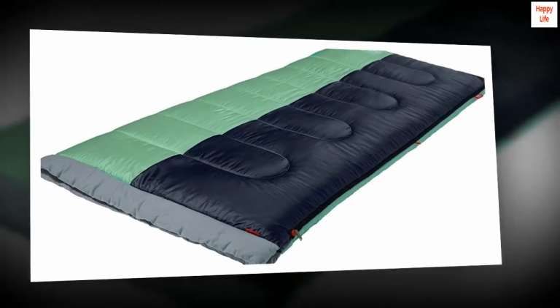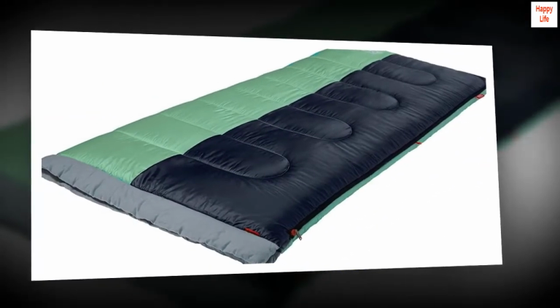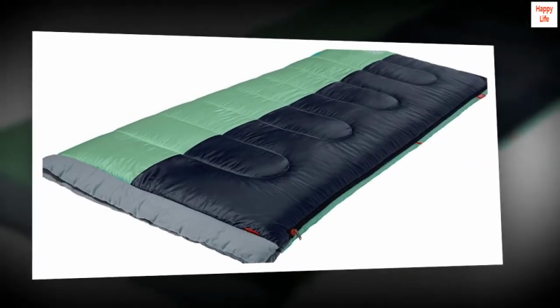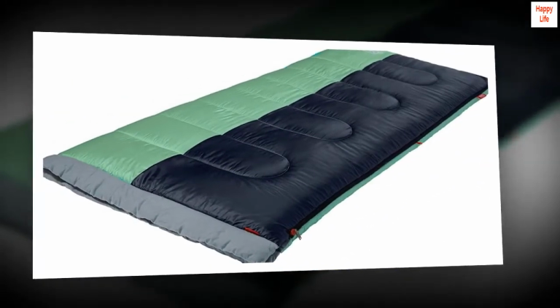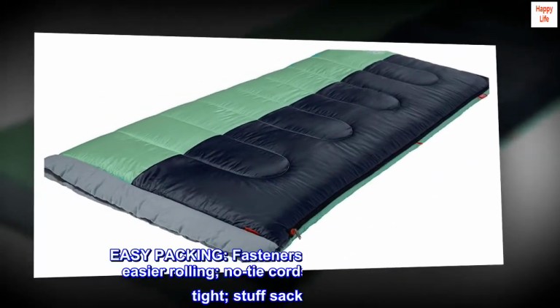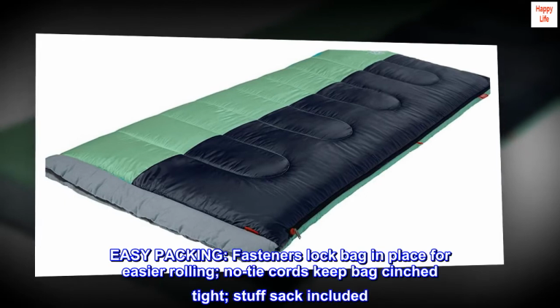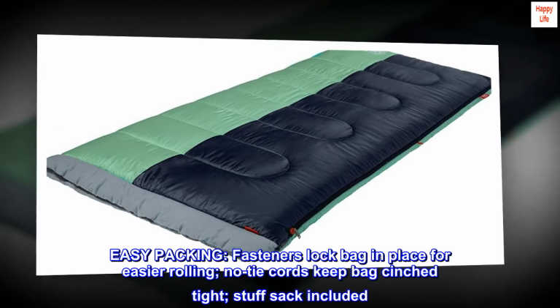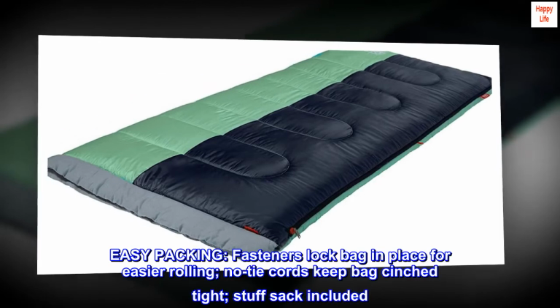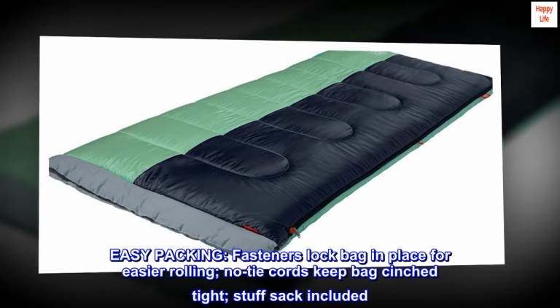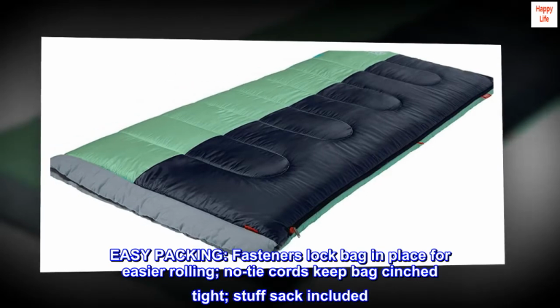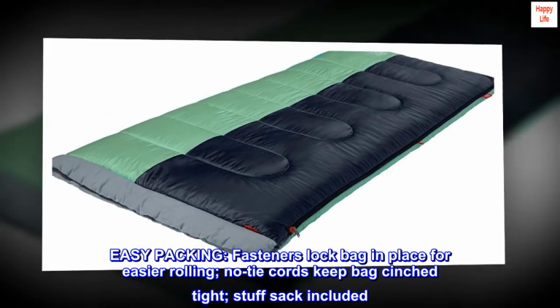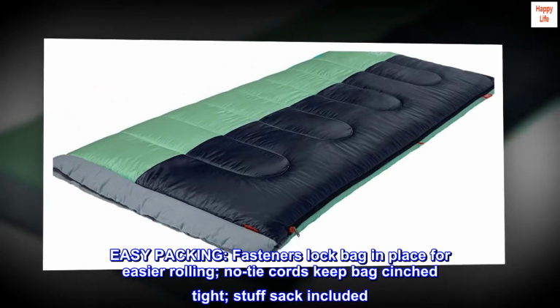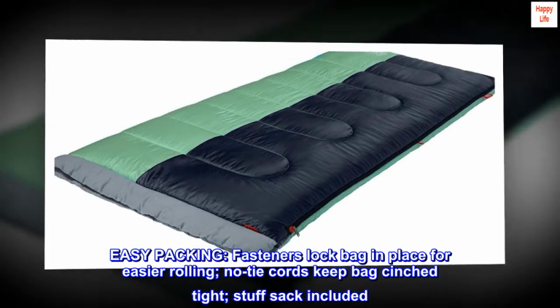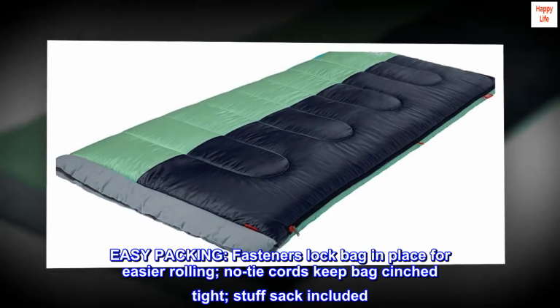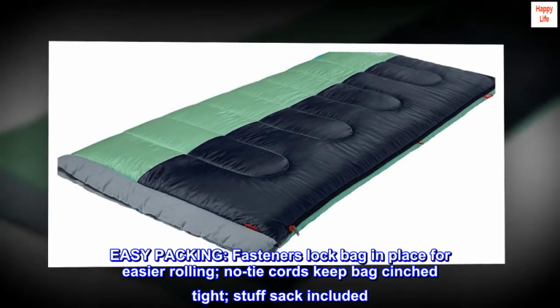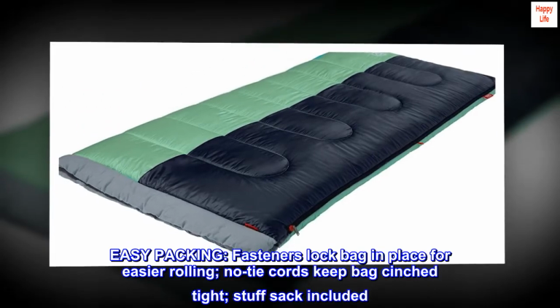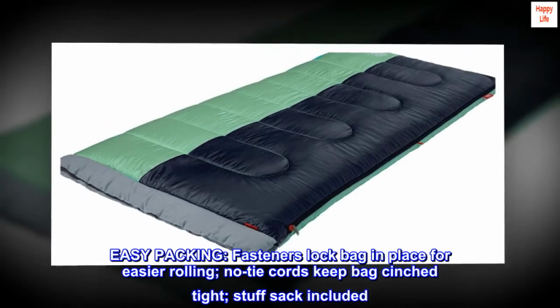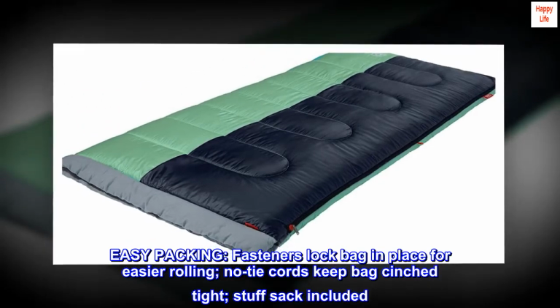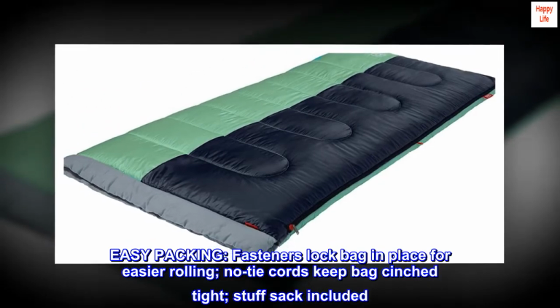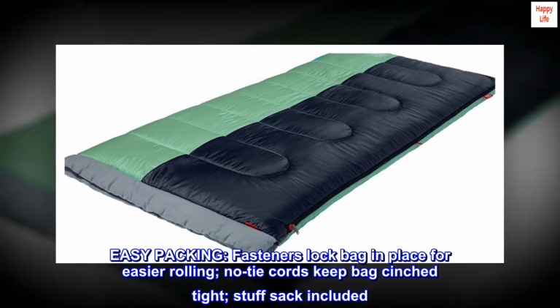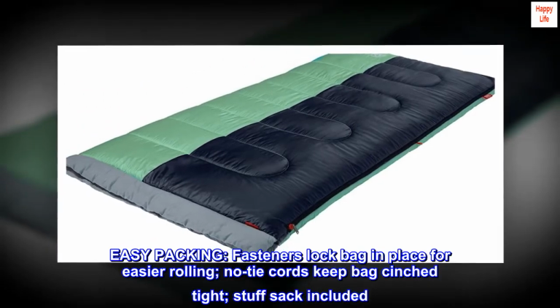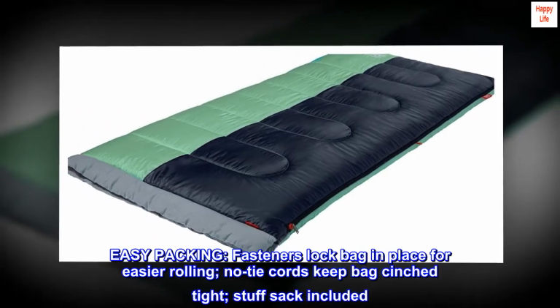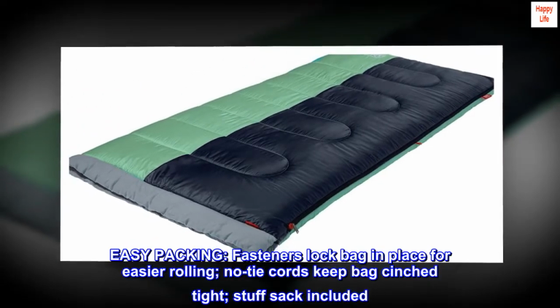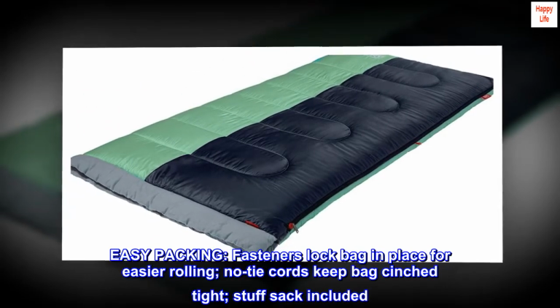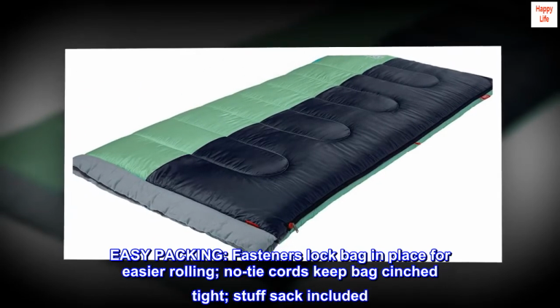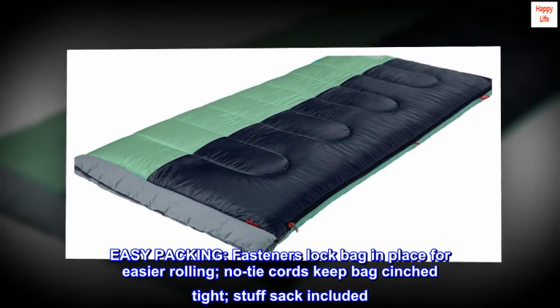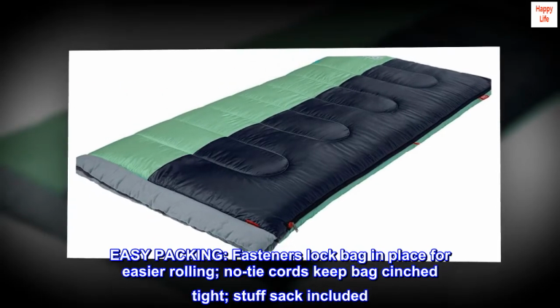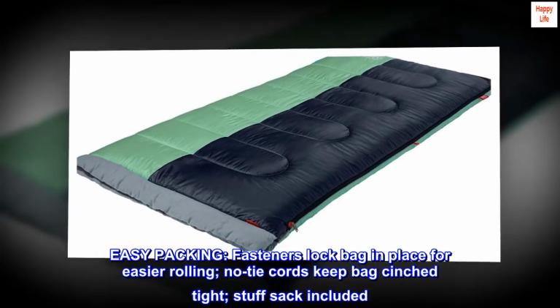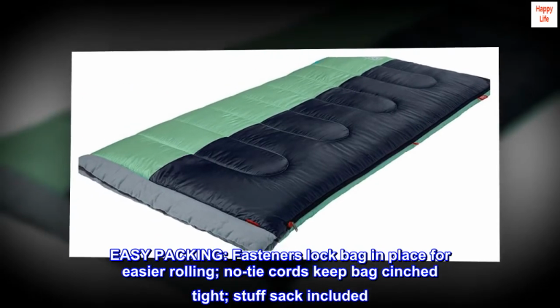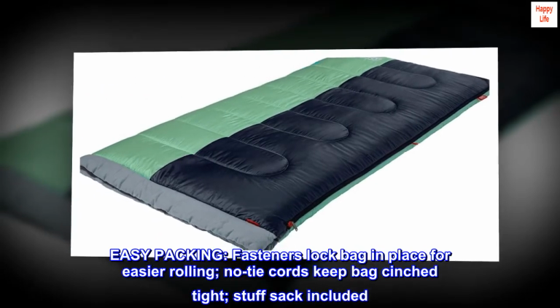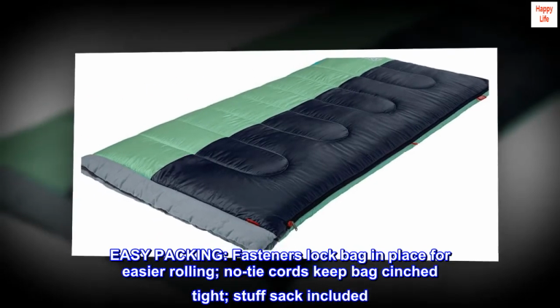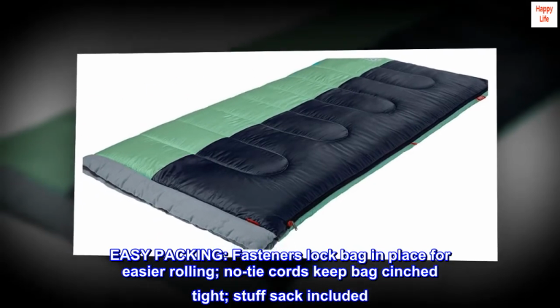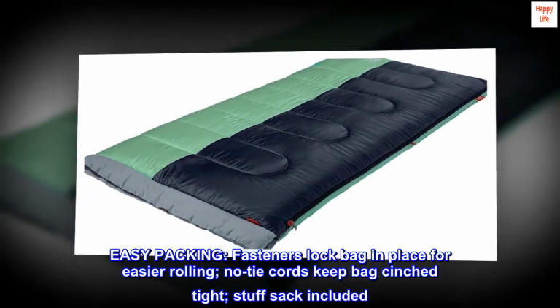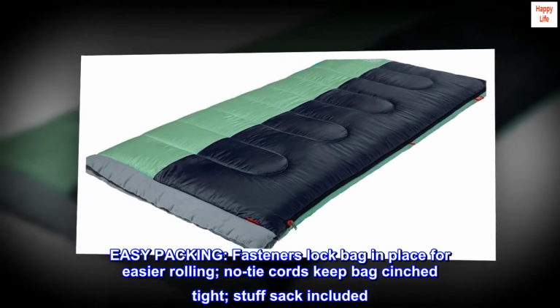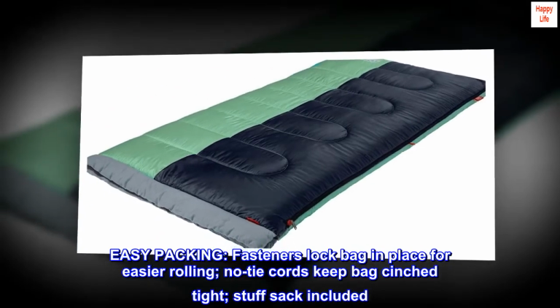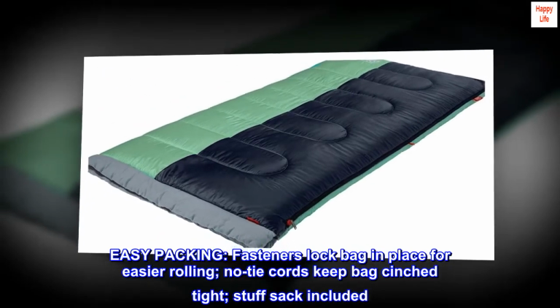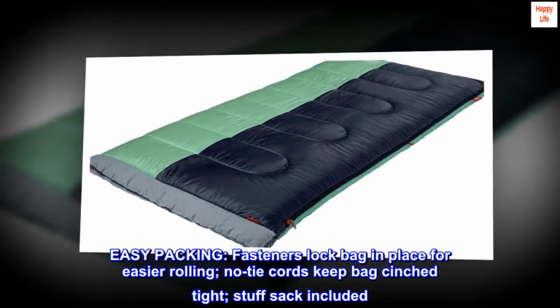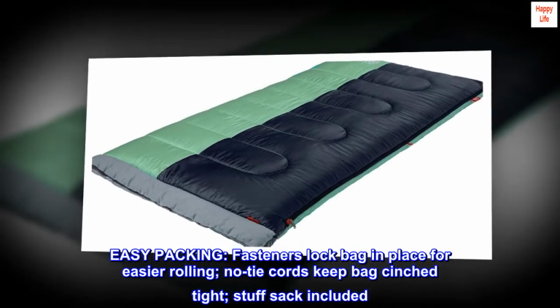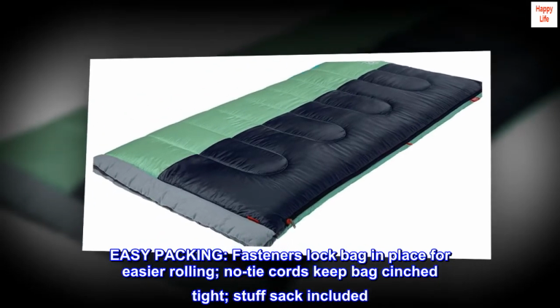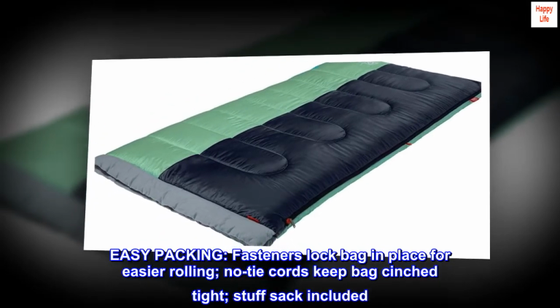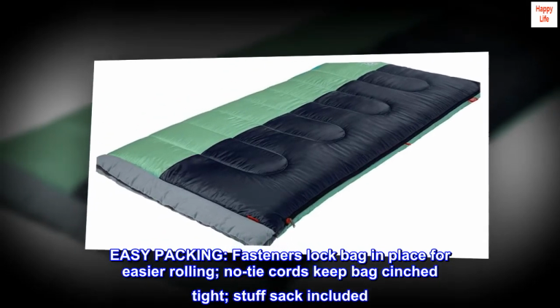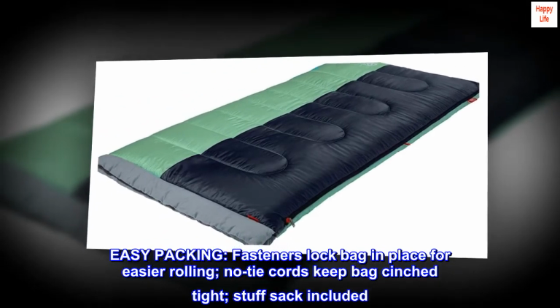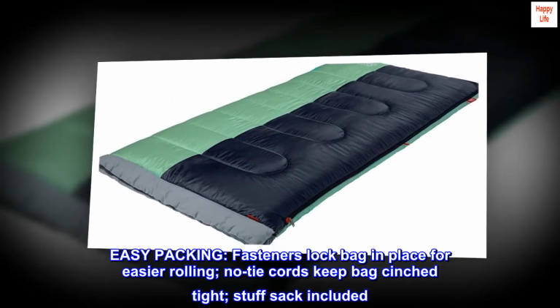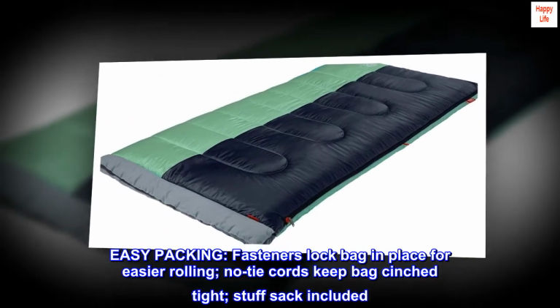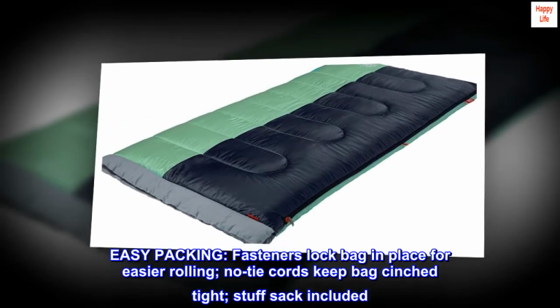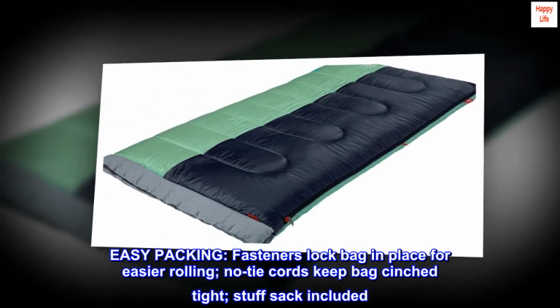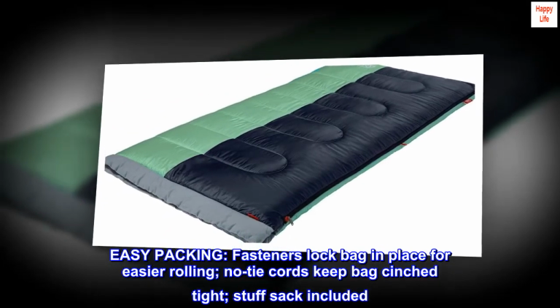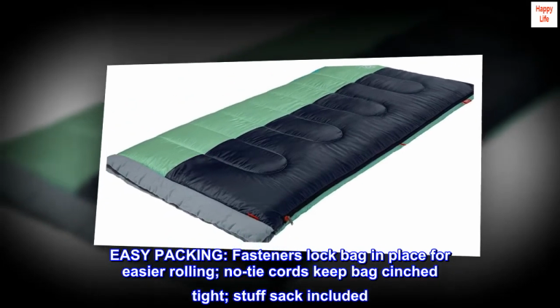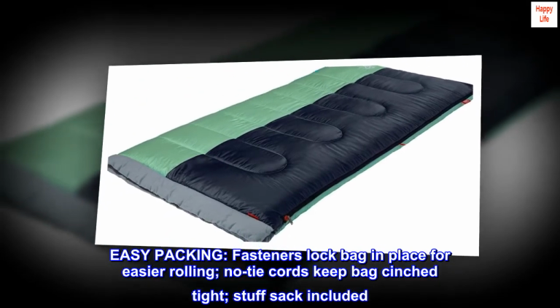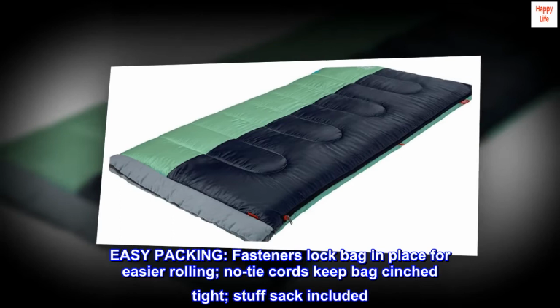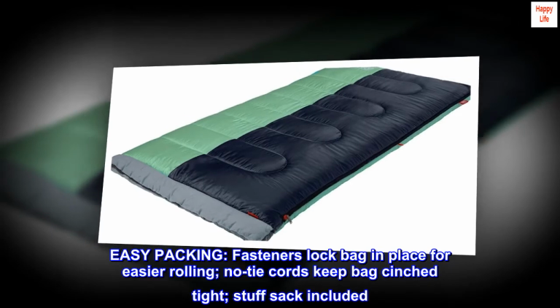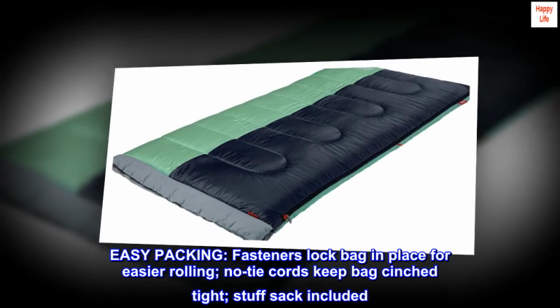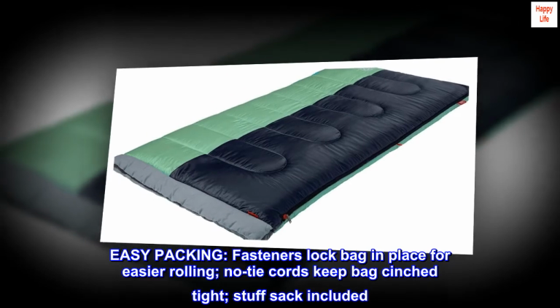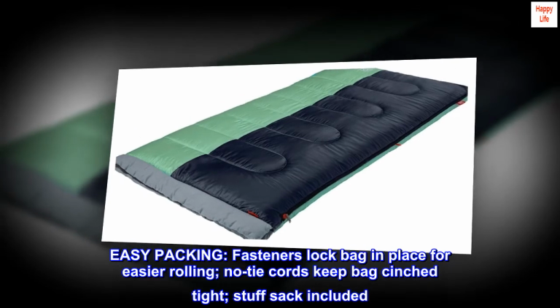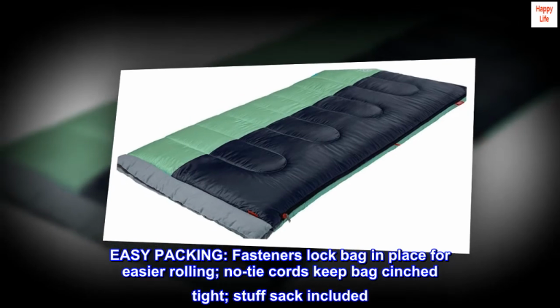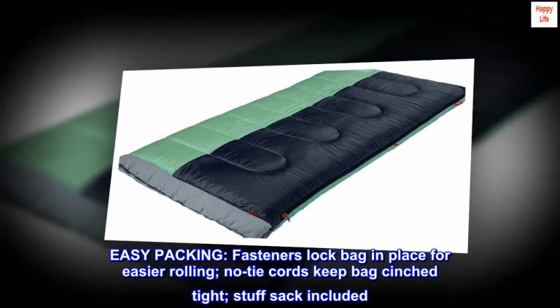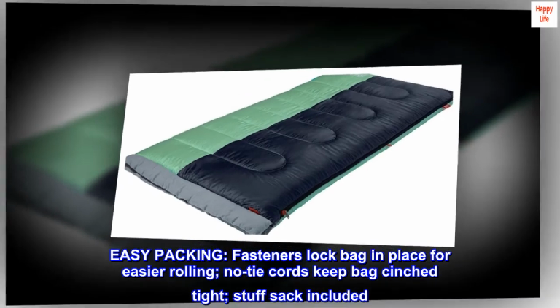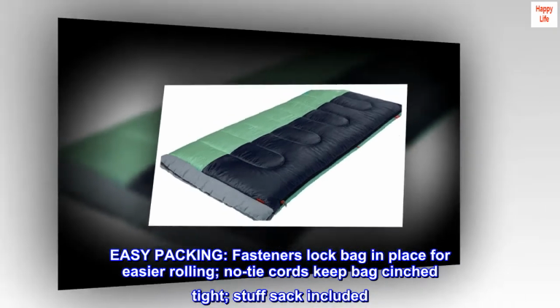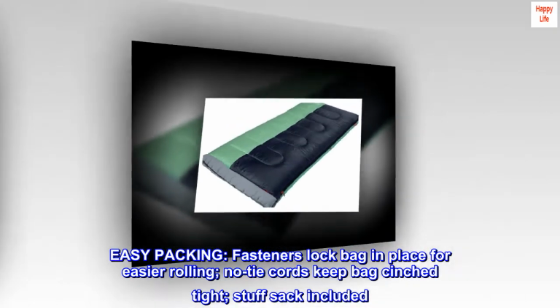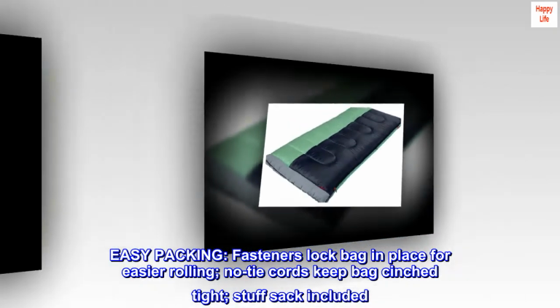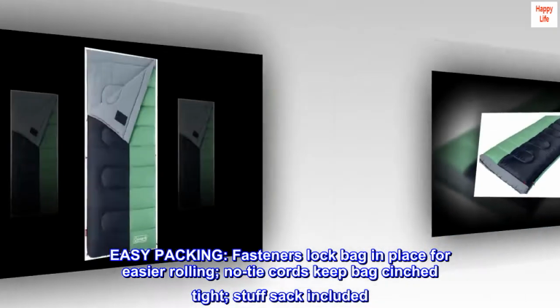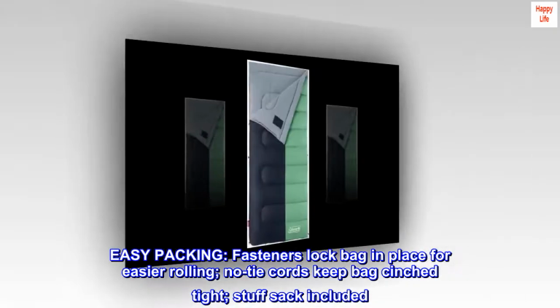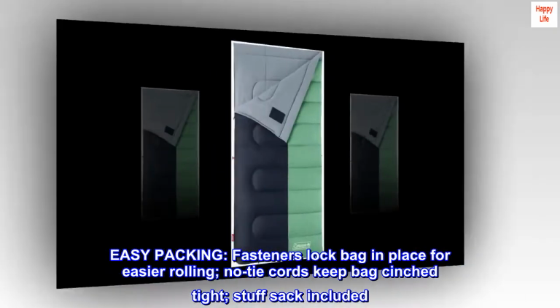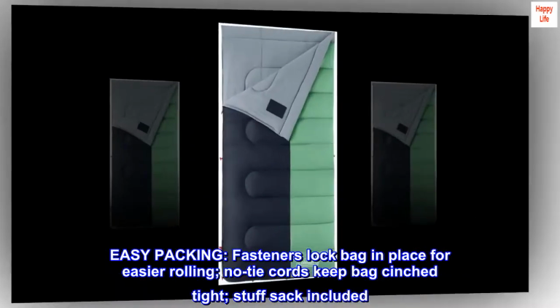Easy packing. Fasteners lock the bag in place for easier rolling. No tie cords keep the bag cinched tight. Stuff sack included.